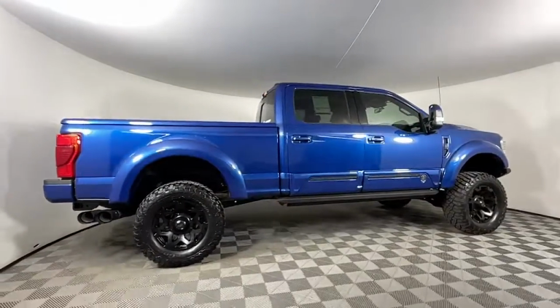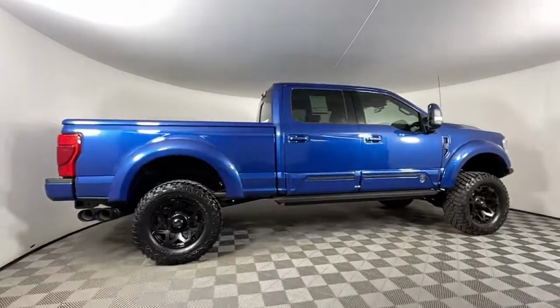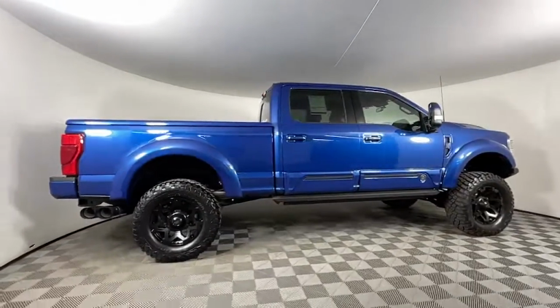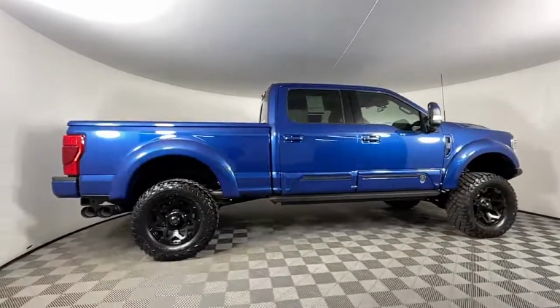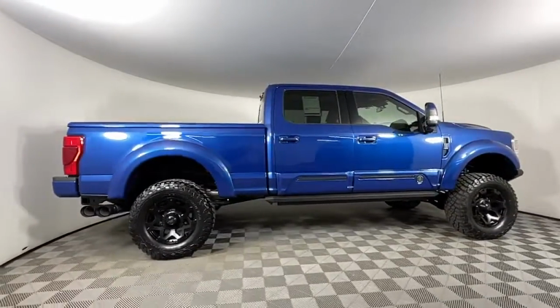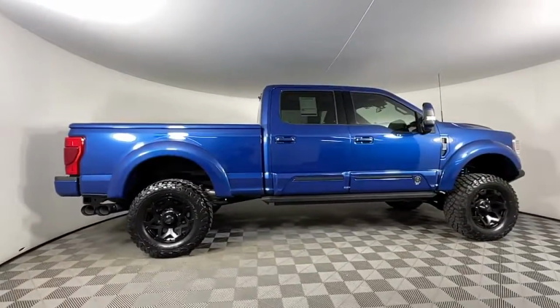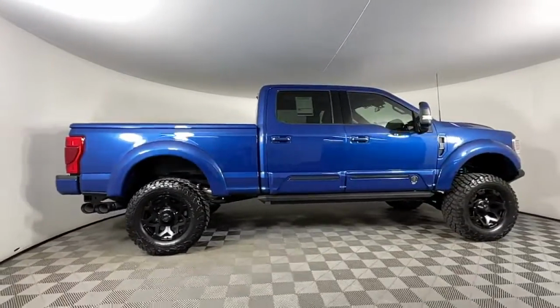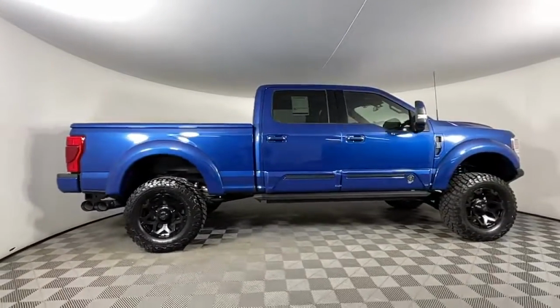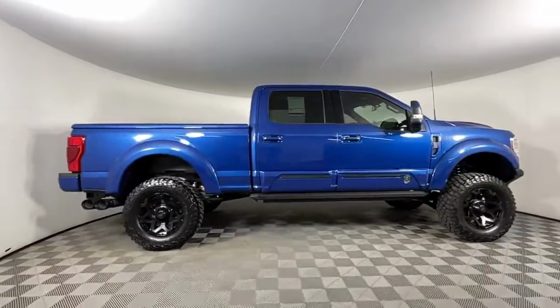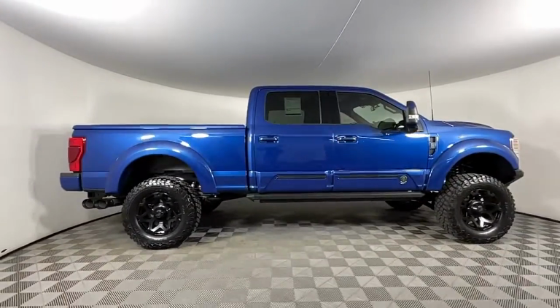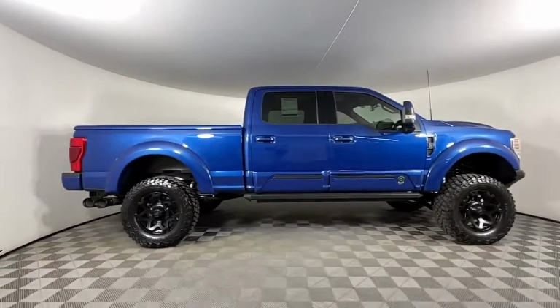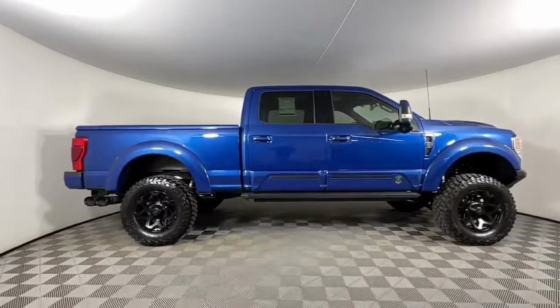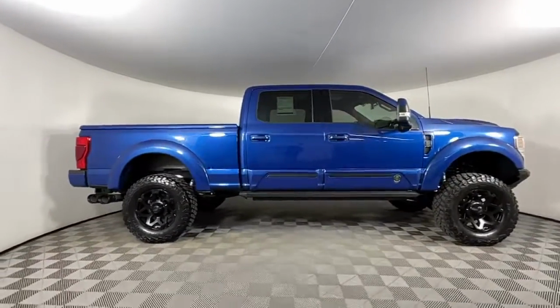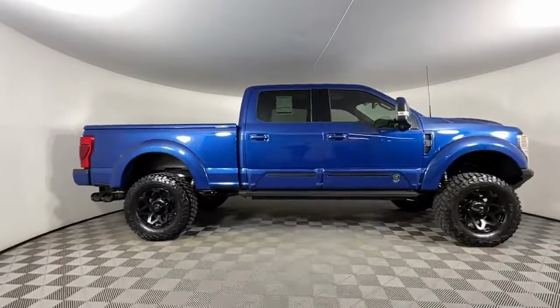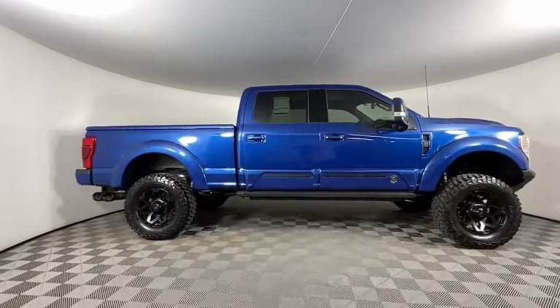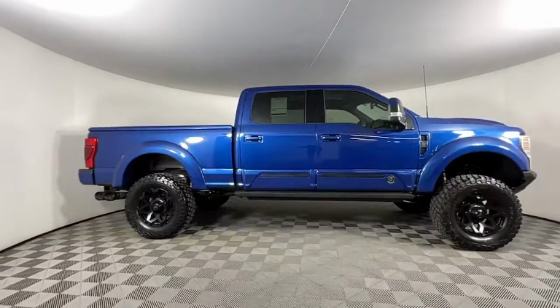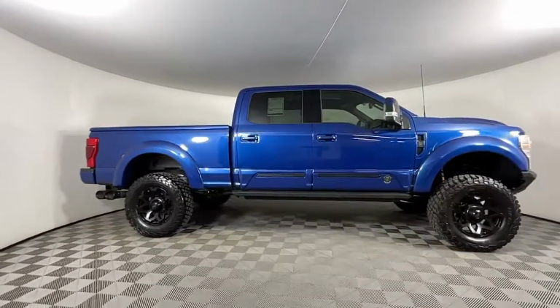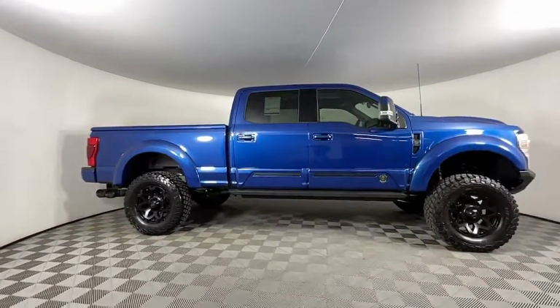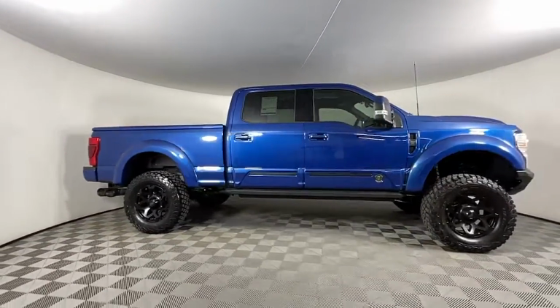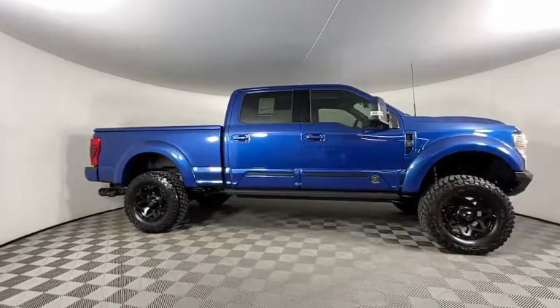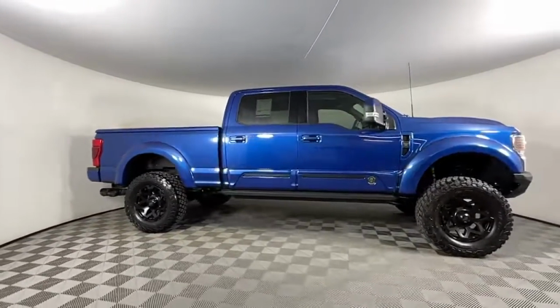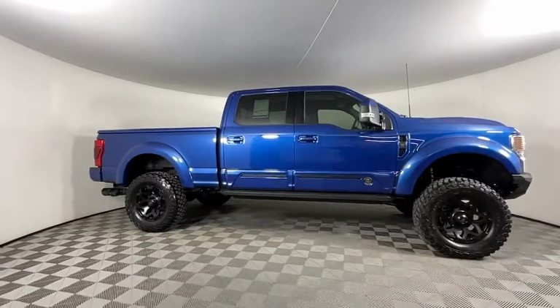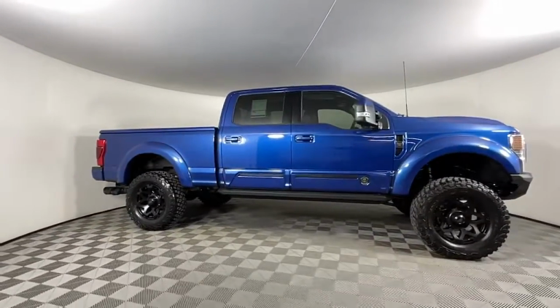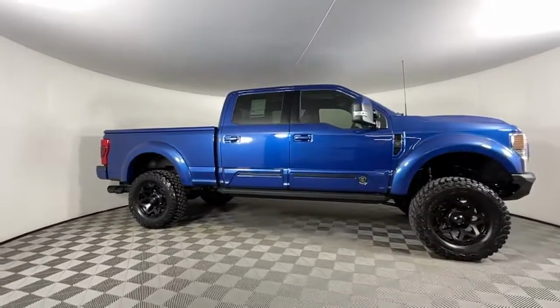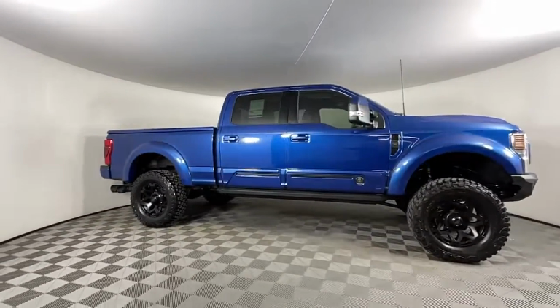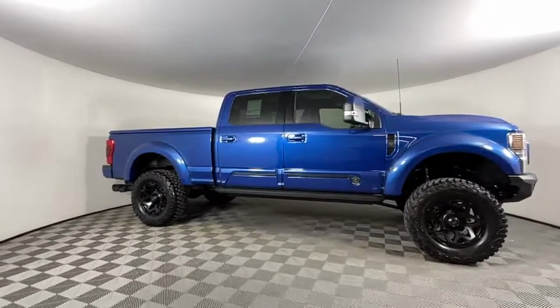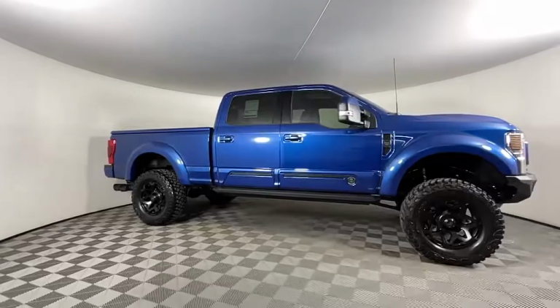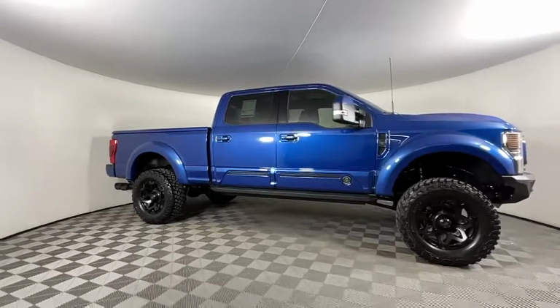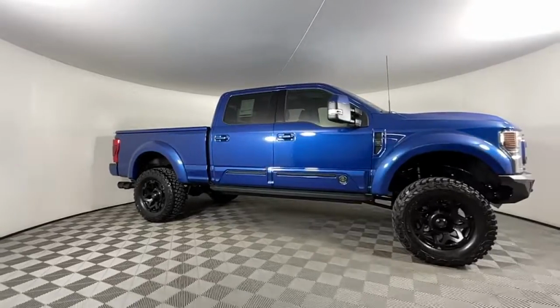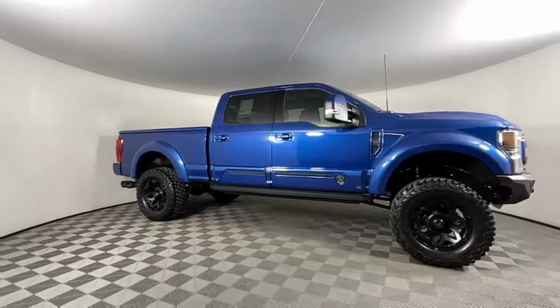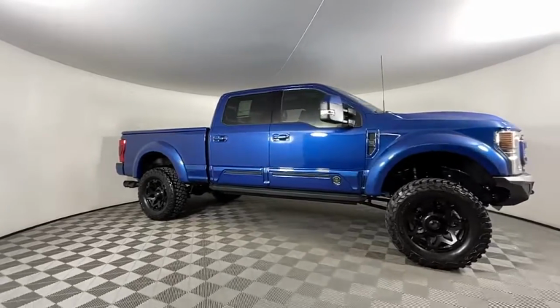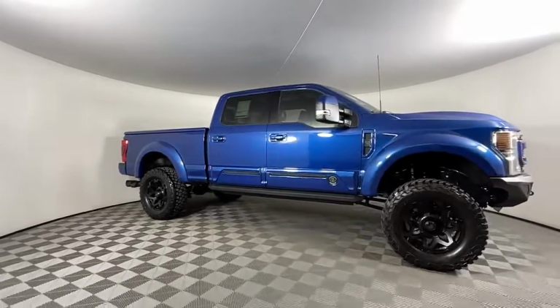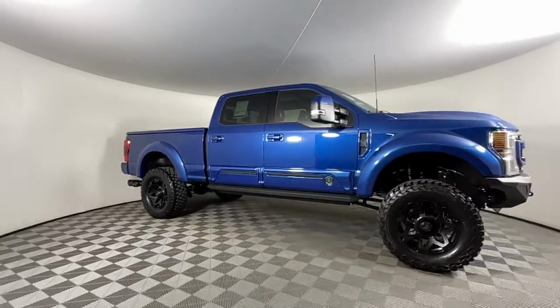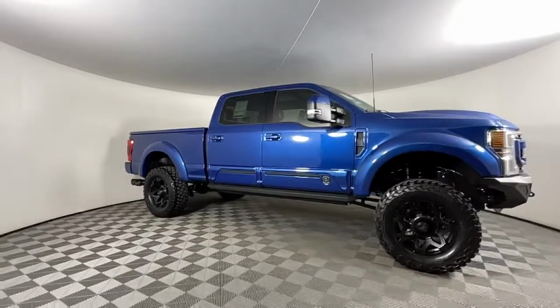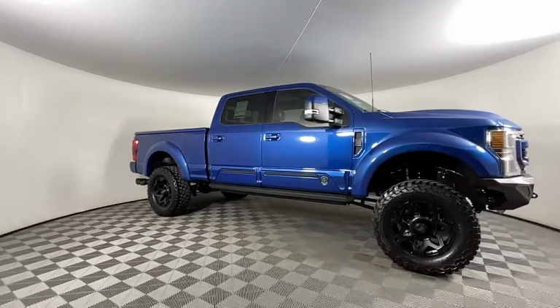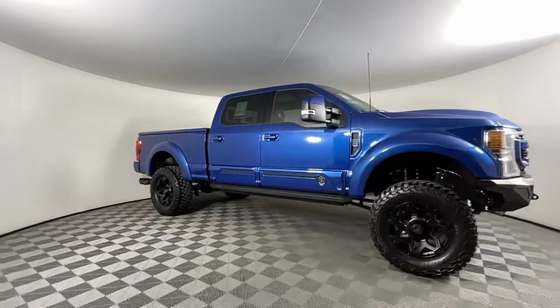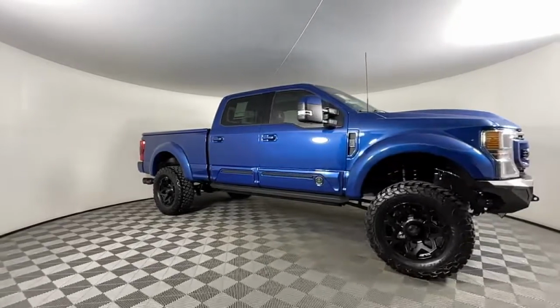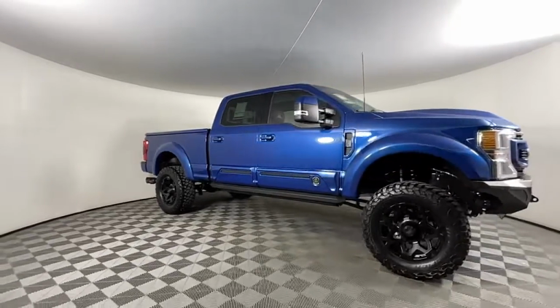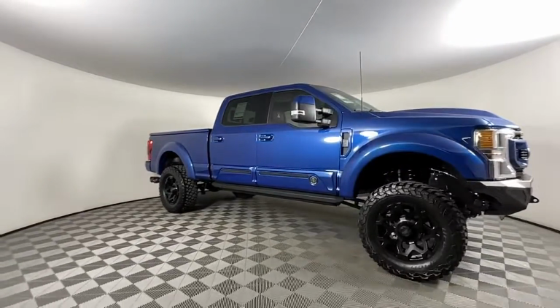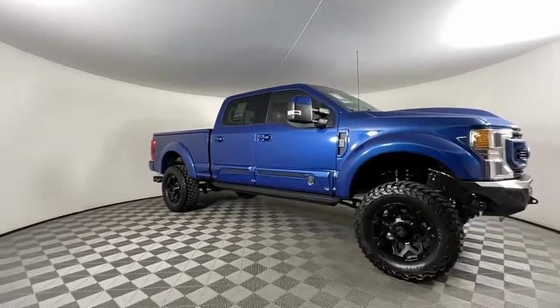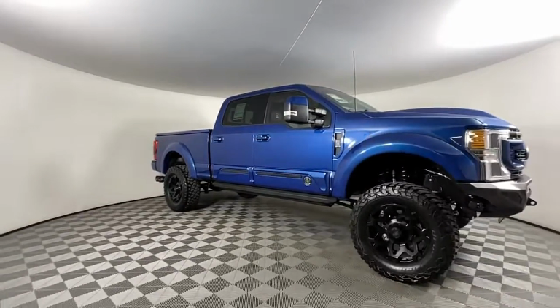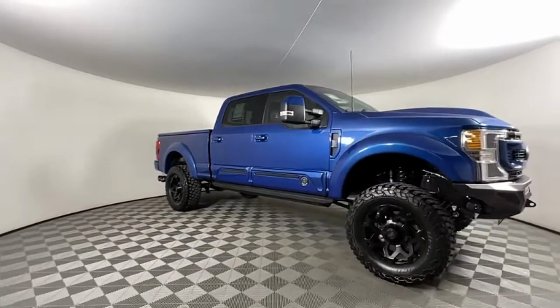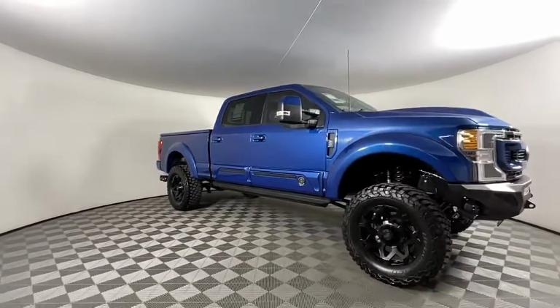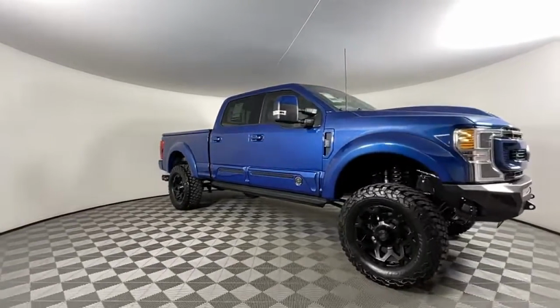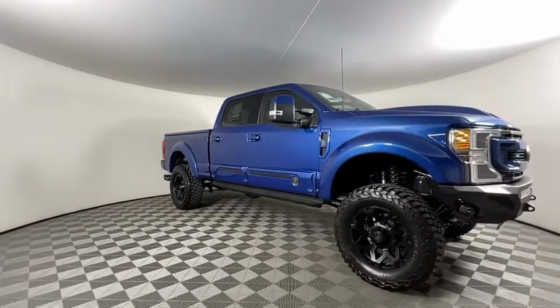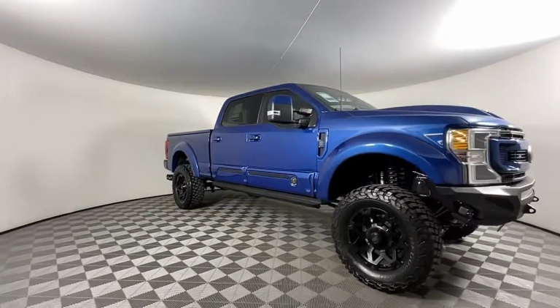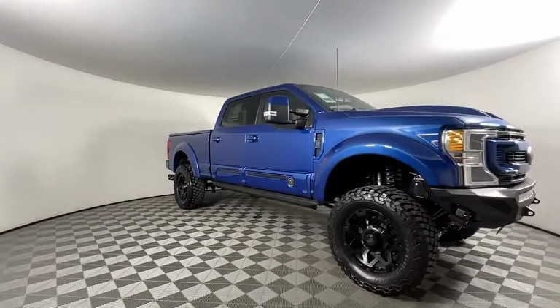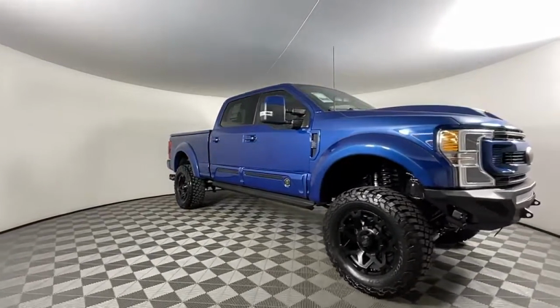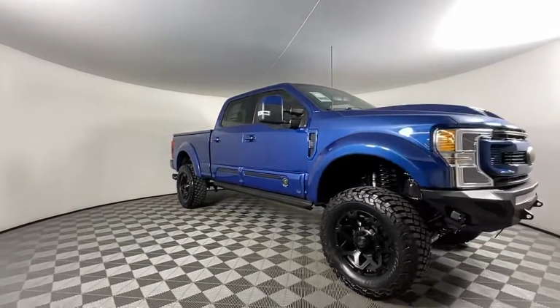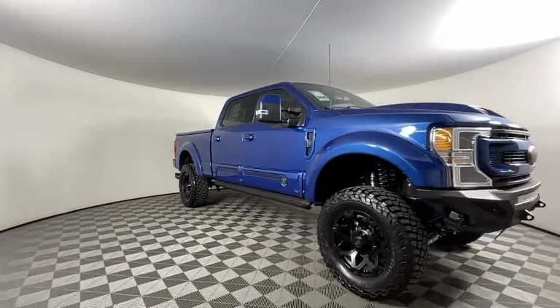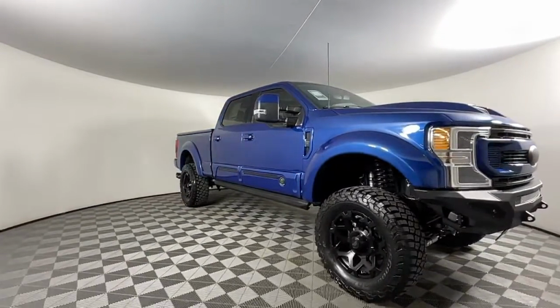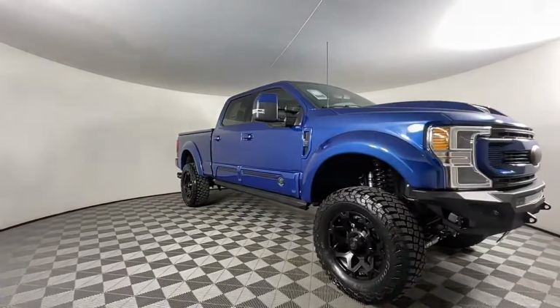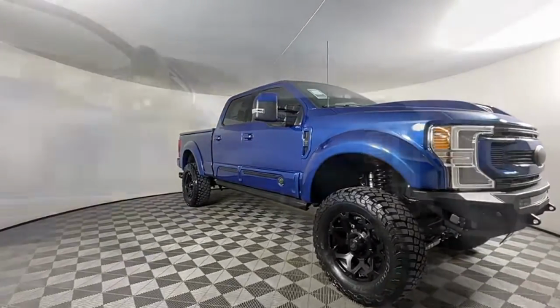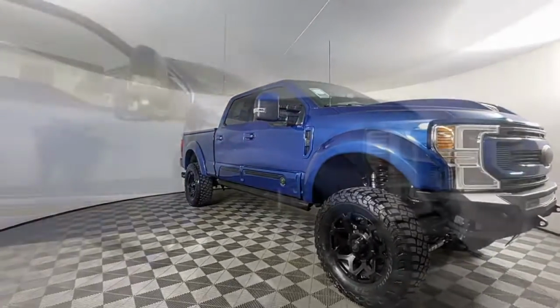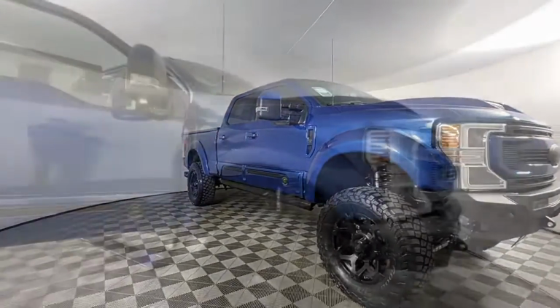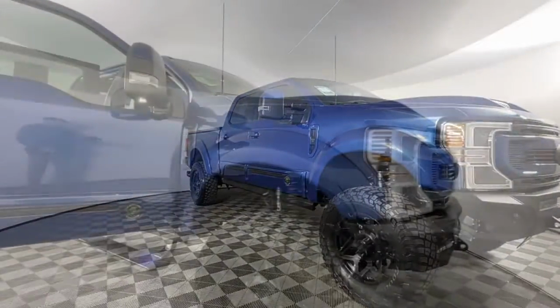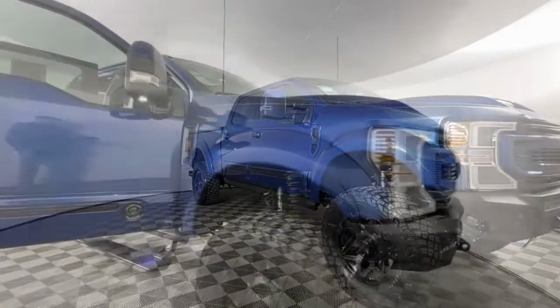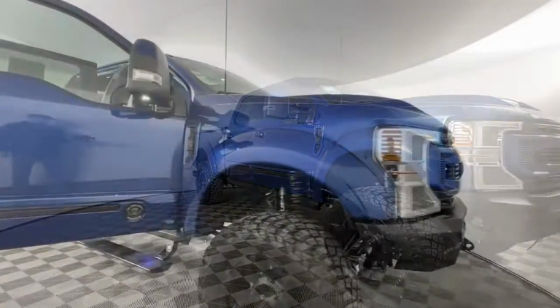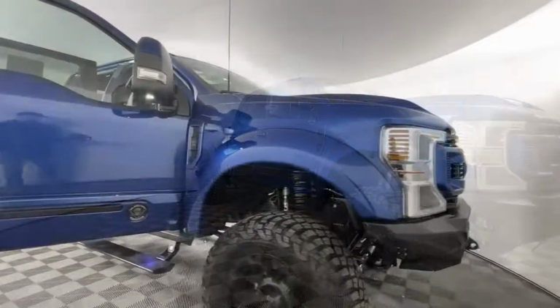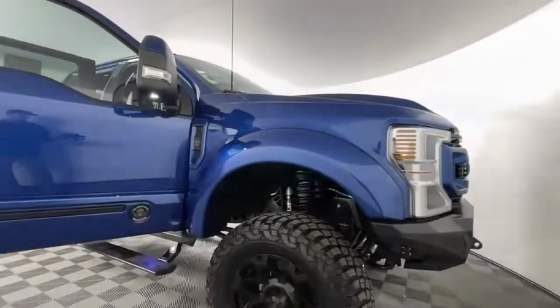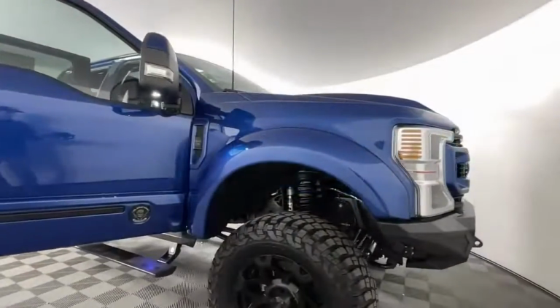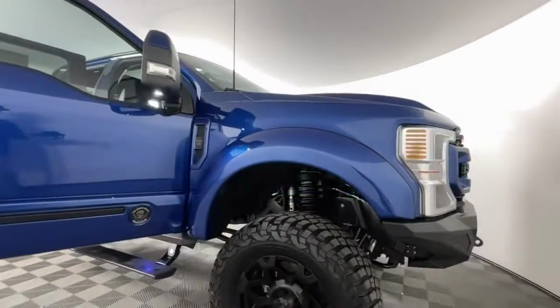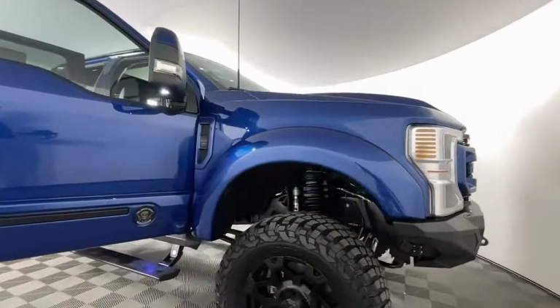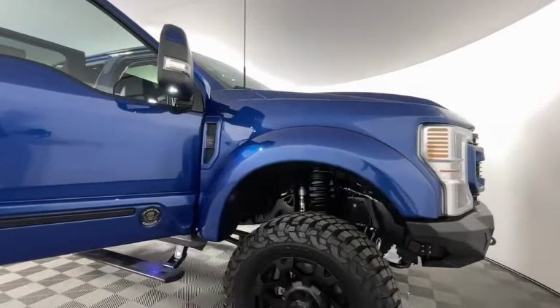The following are some of this vehicle's highlighted options: keyless entry, navigation system, sun/moonroof.